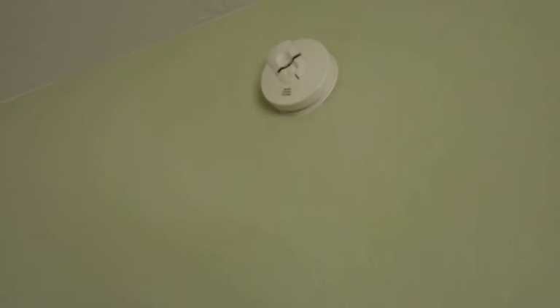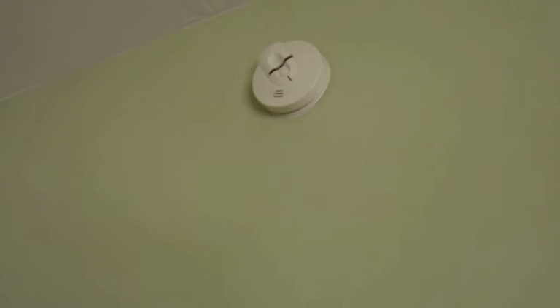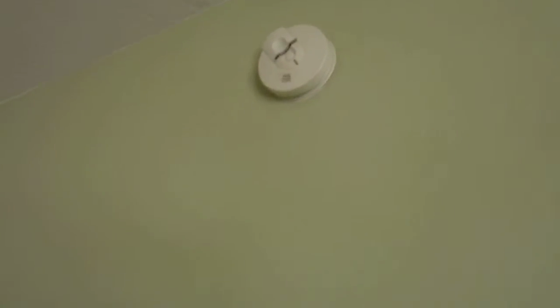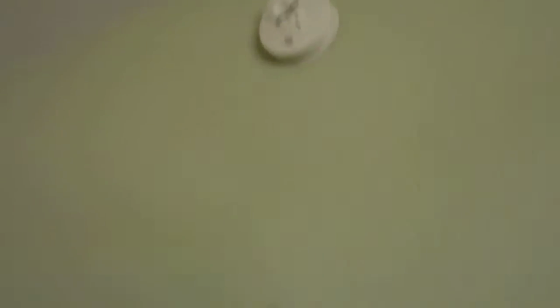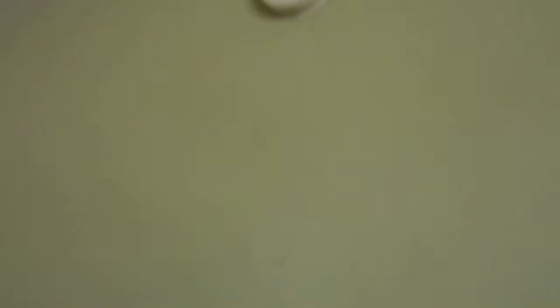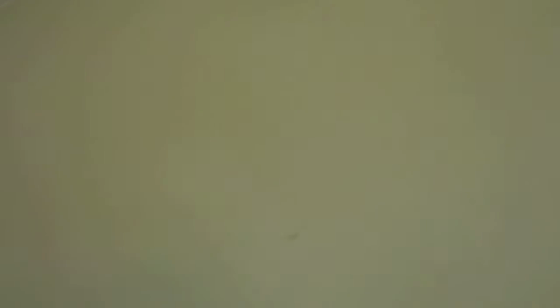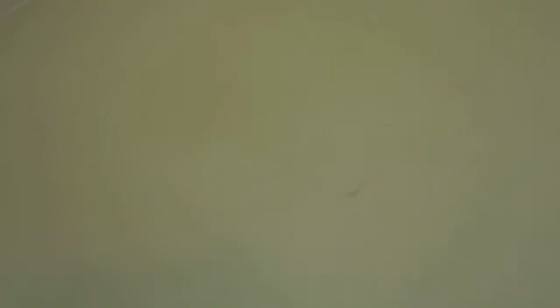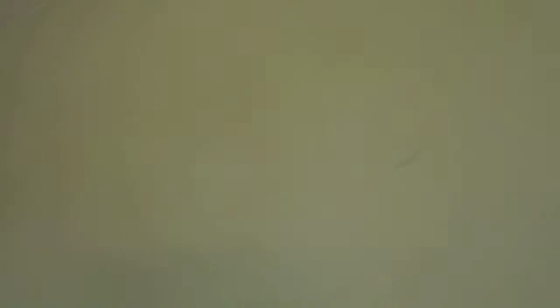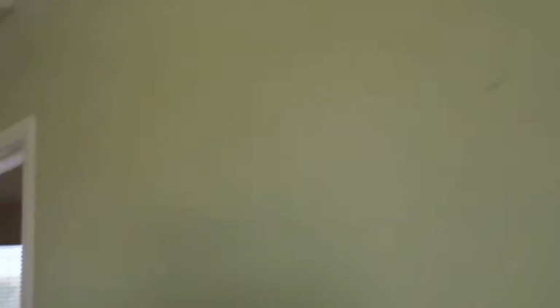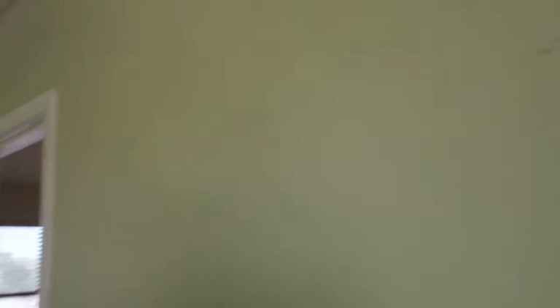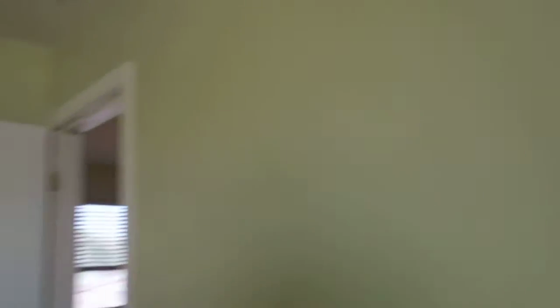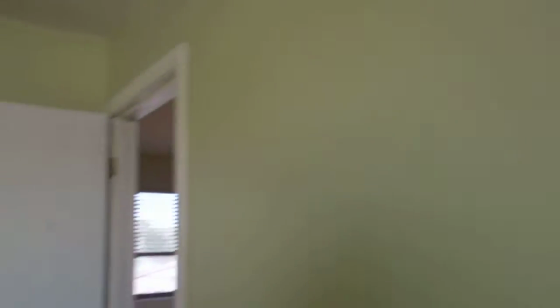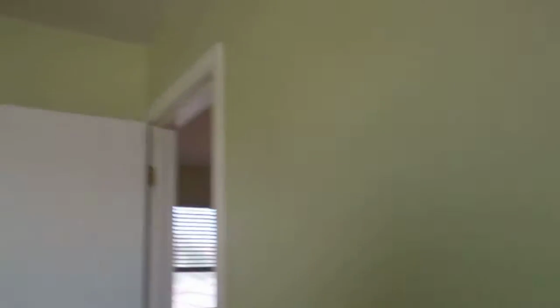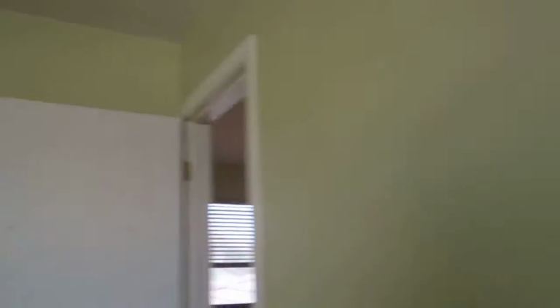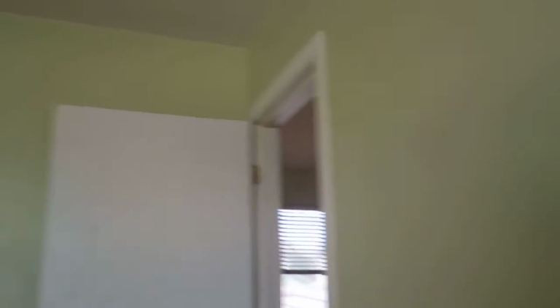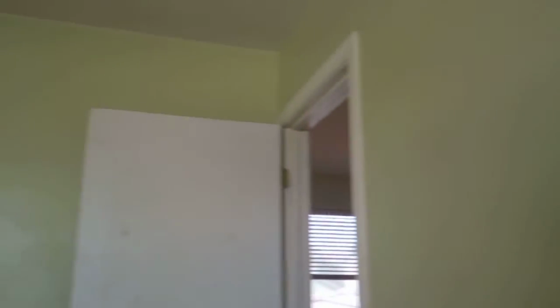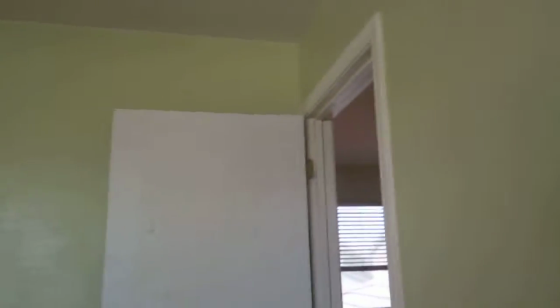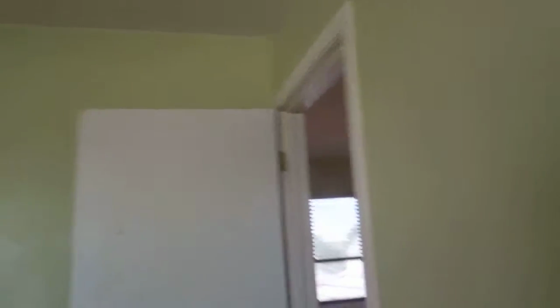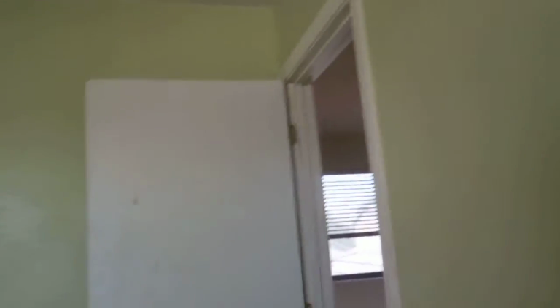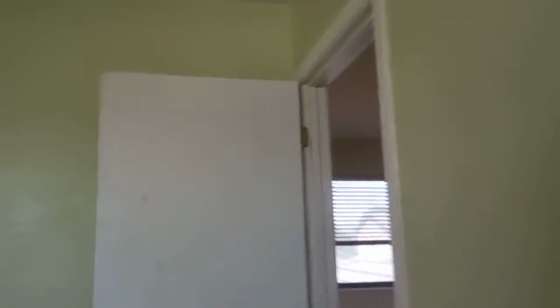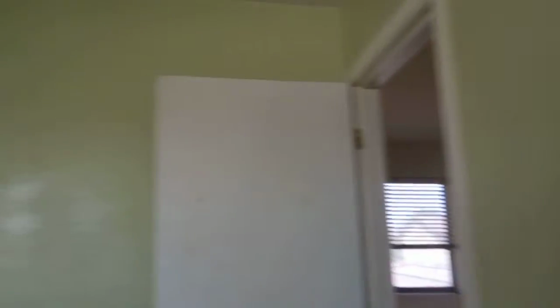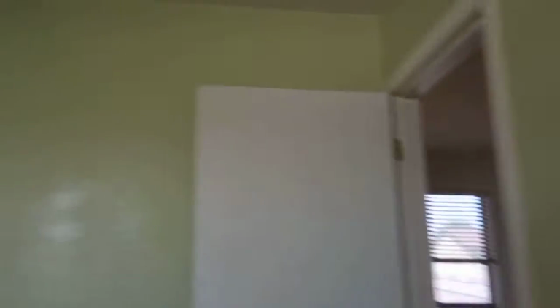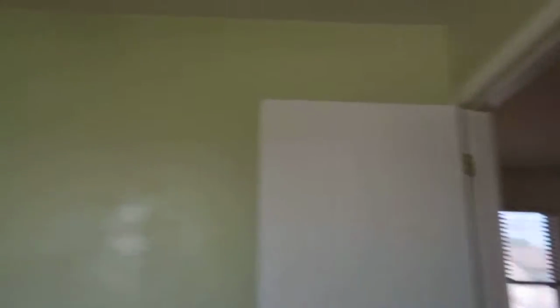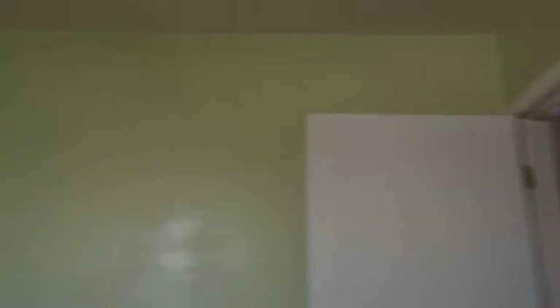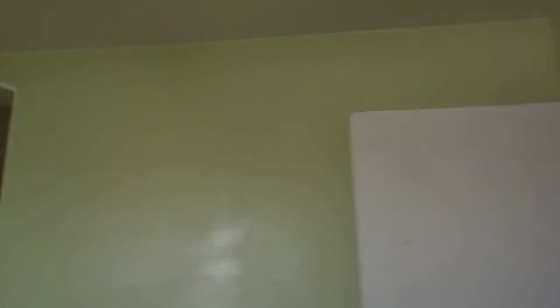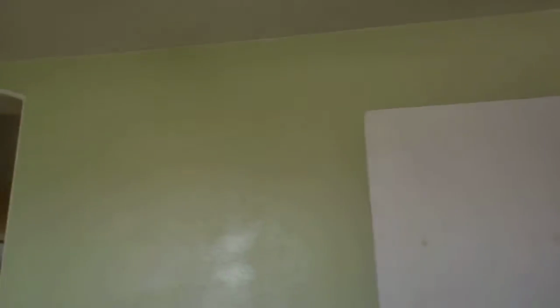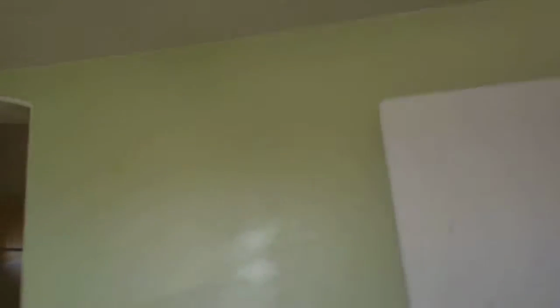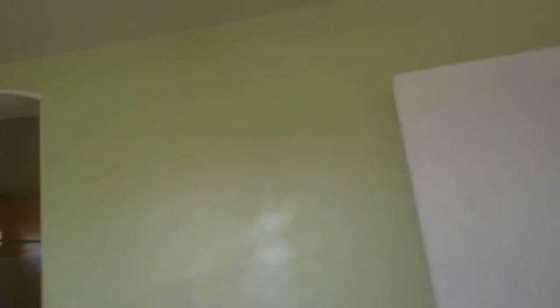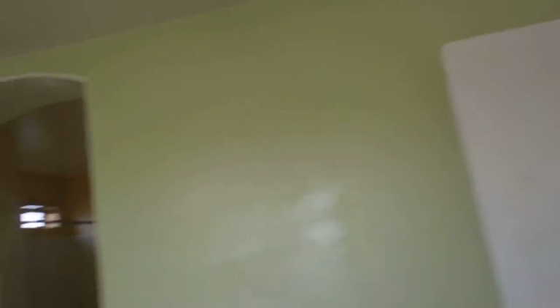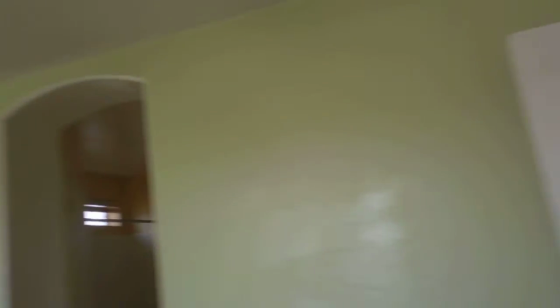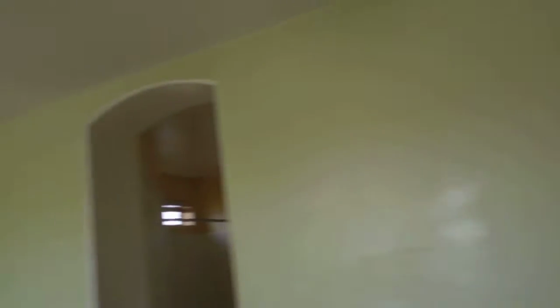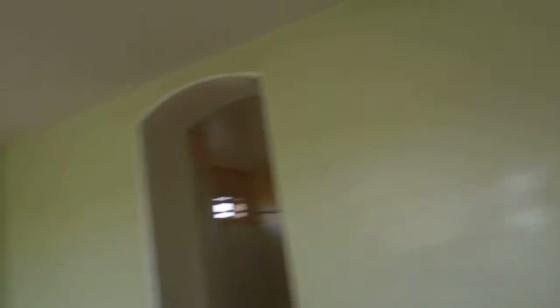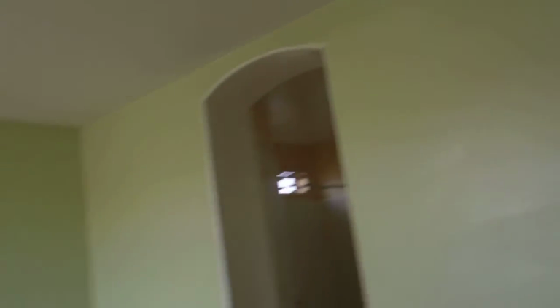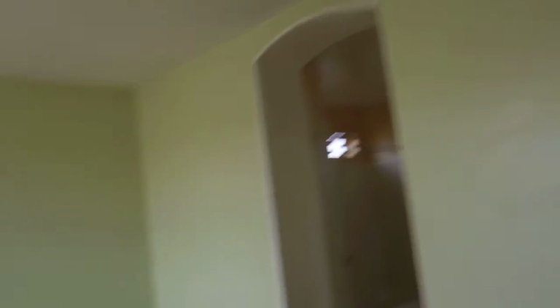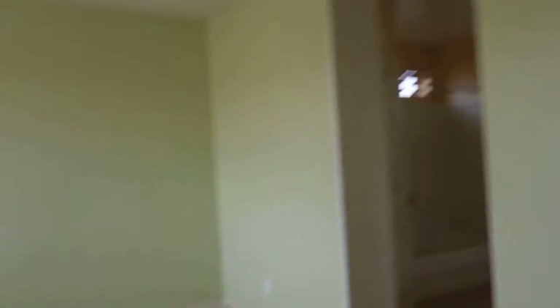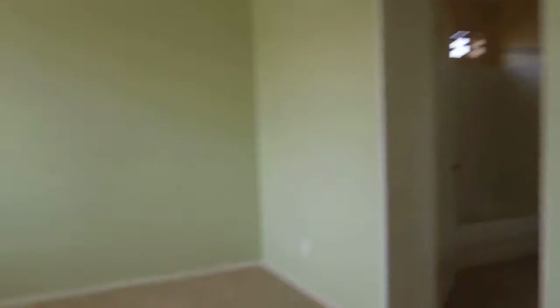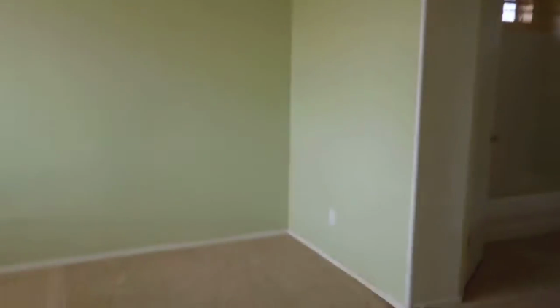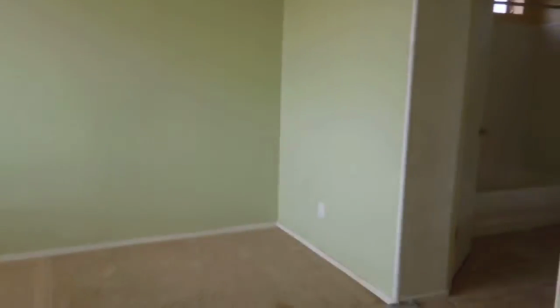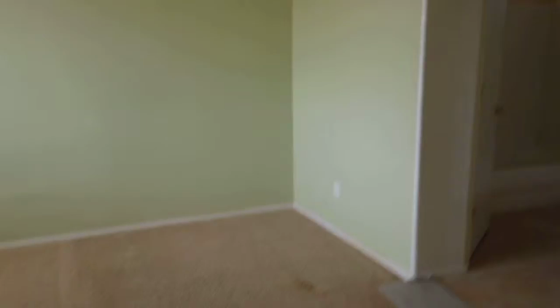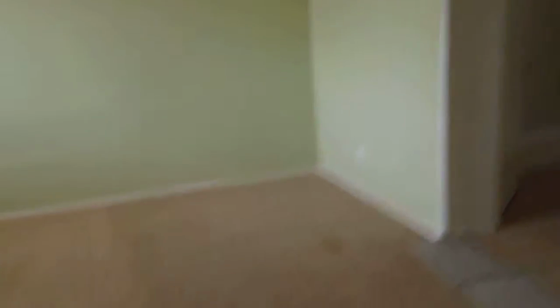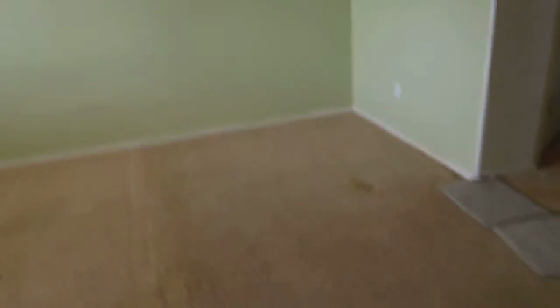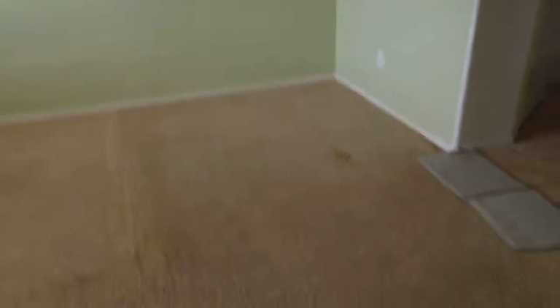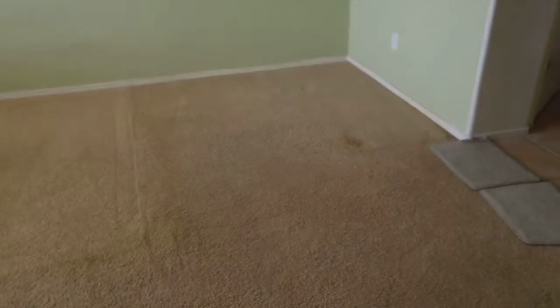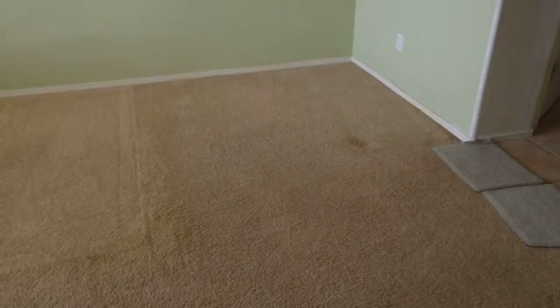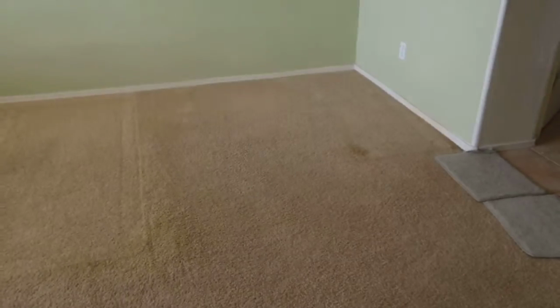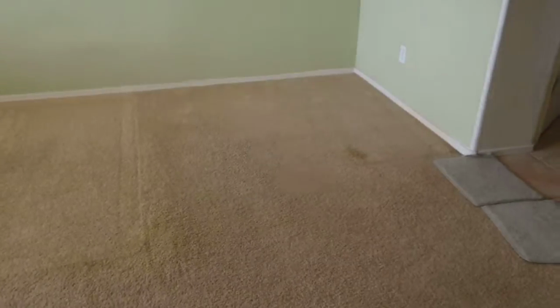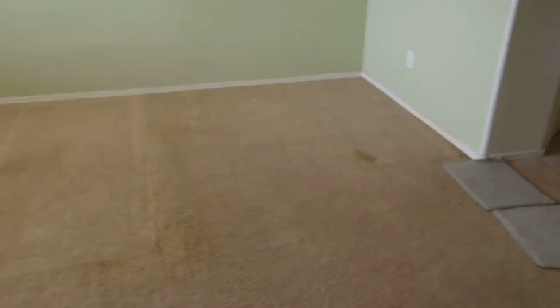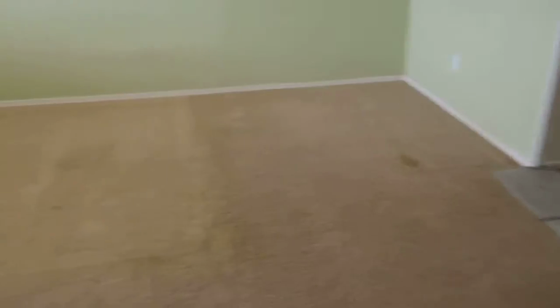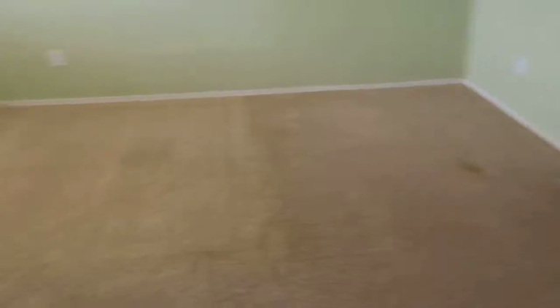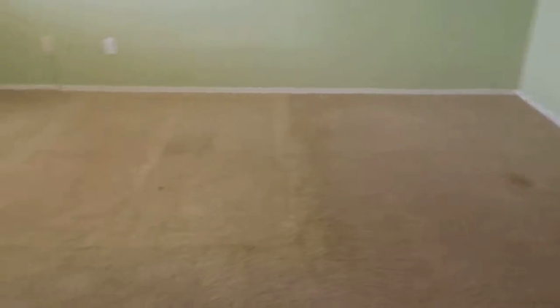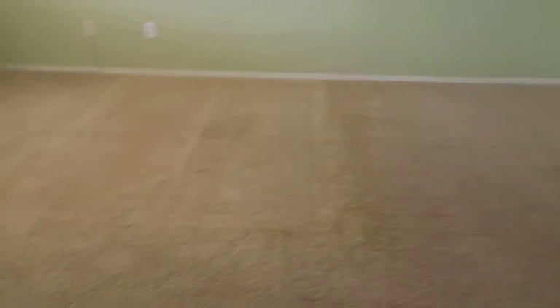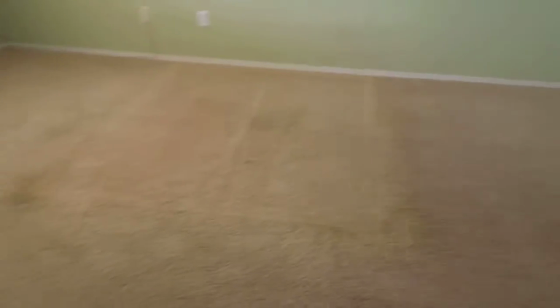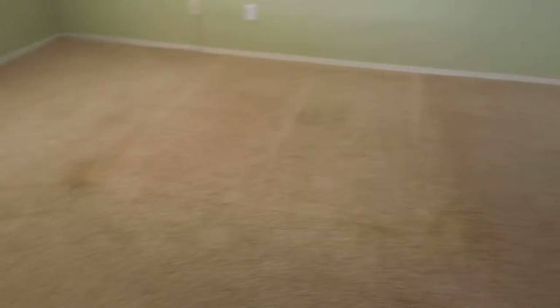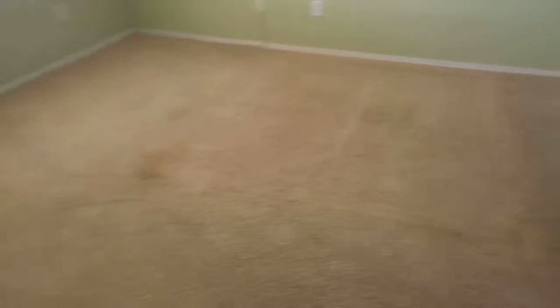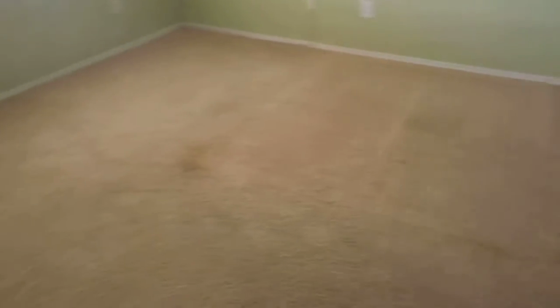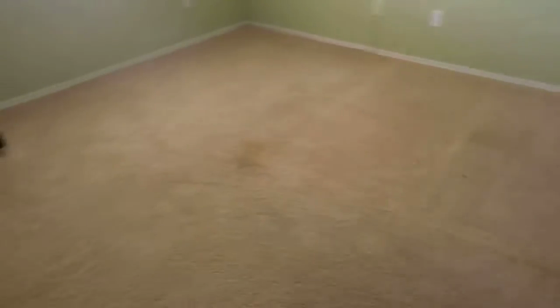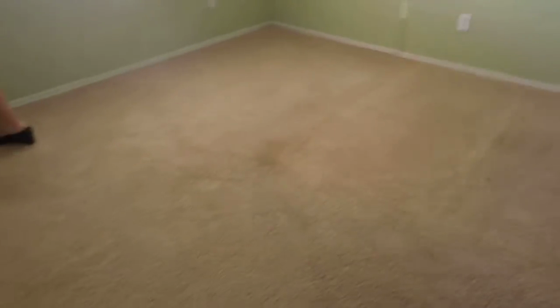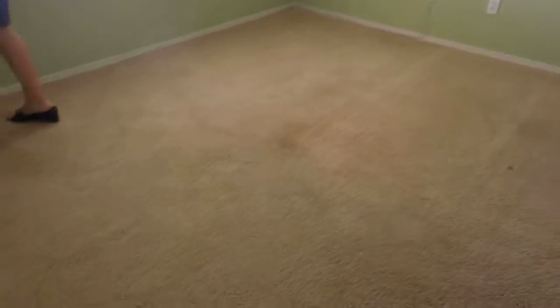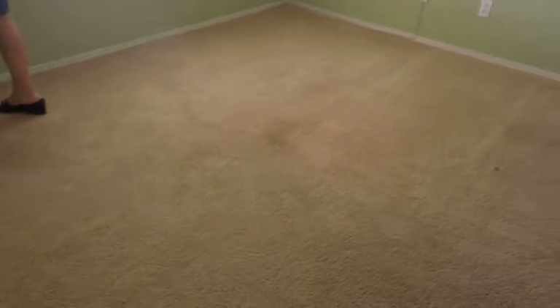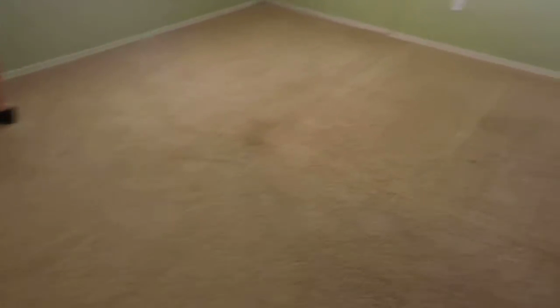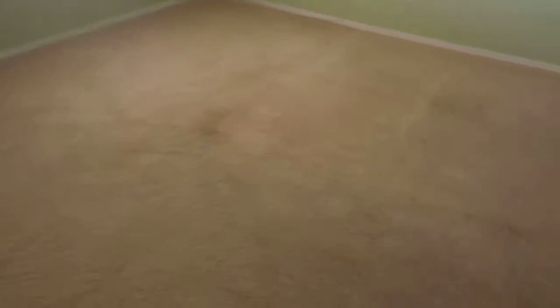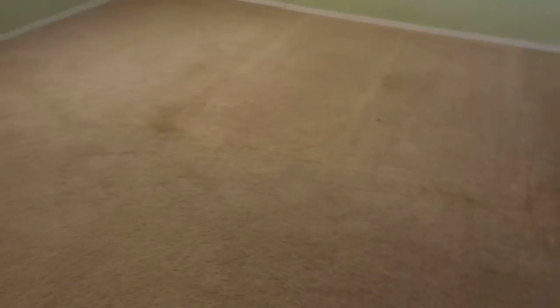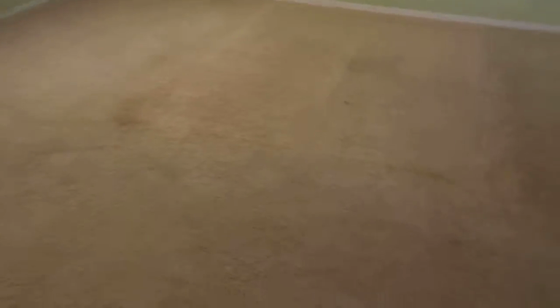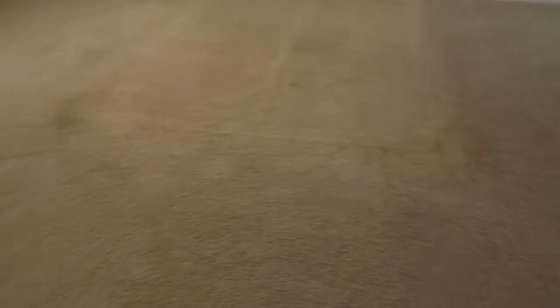Again, no batteries in the smoke detector. There's some stained carpeting.